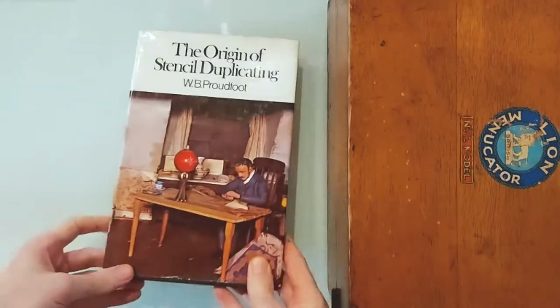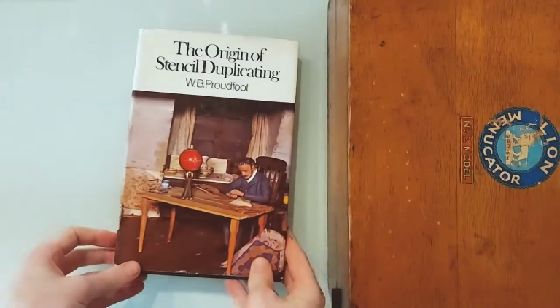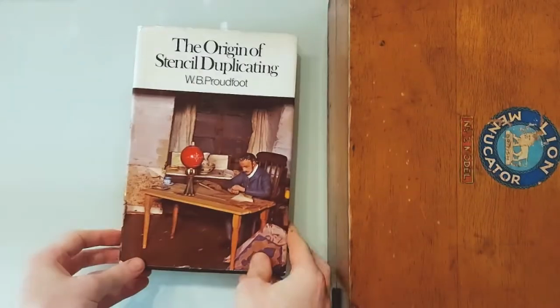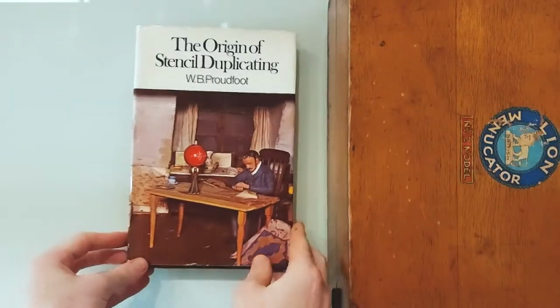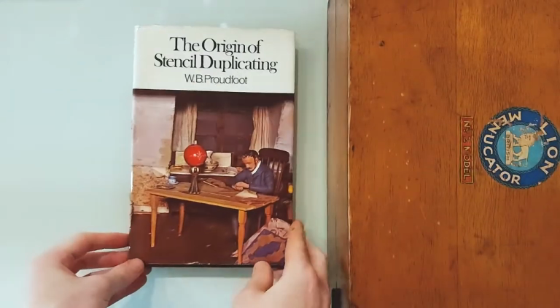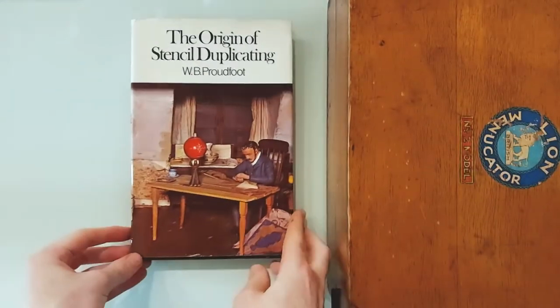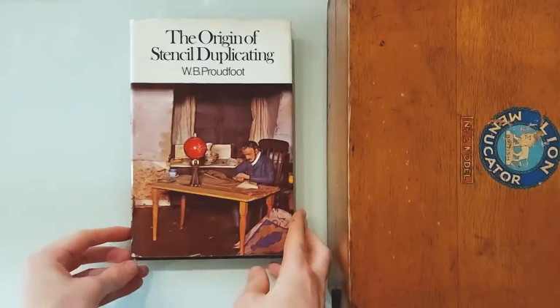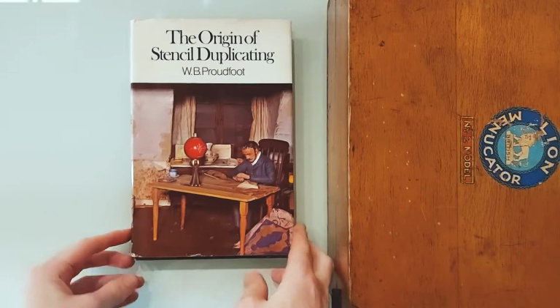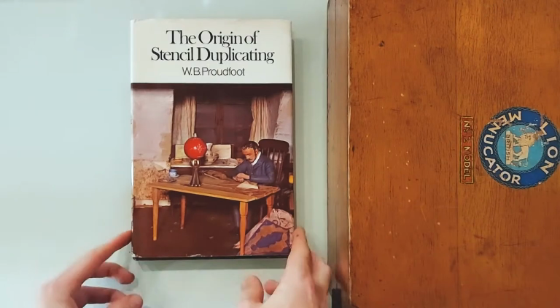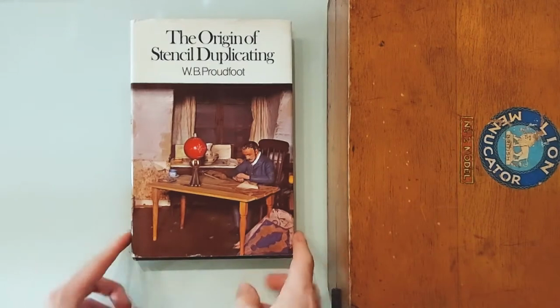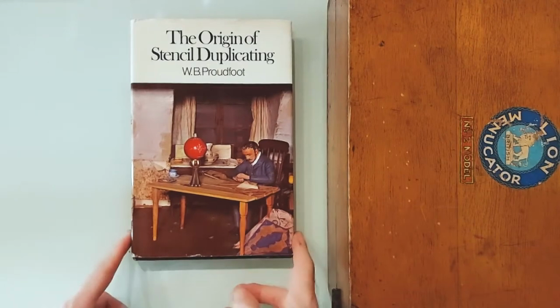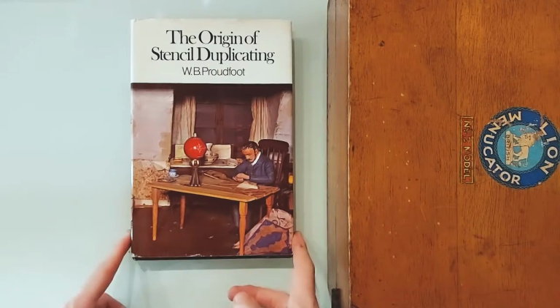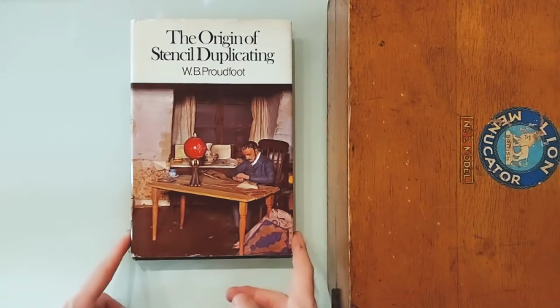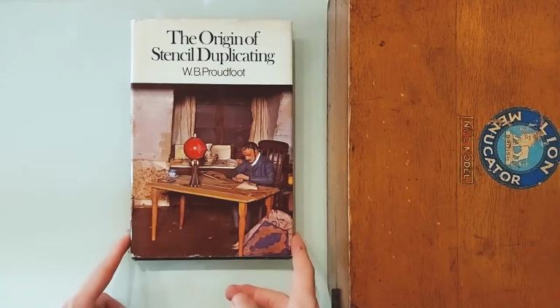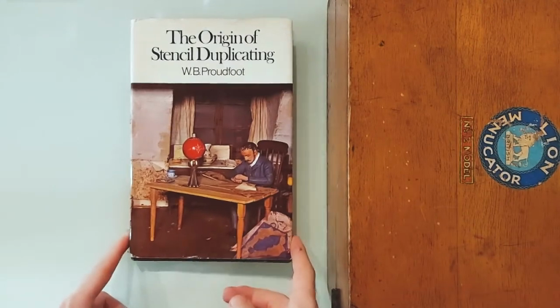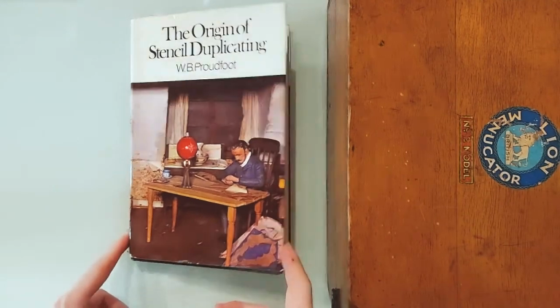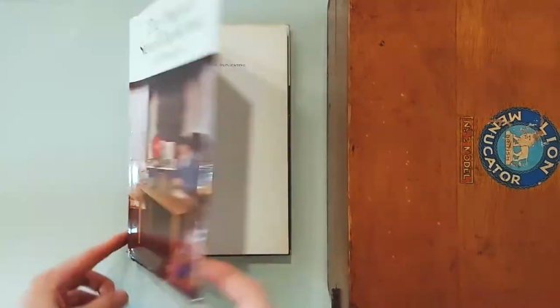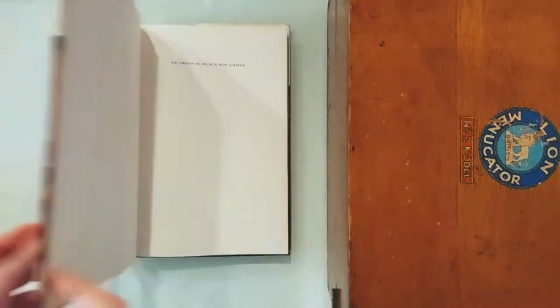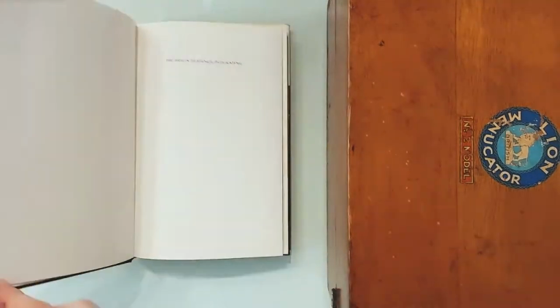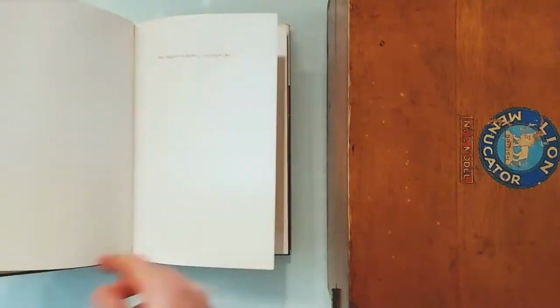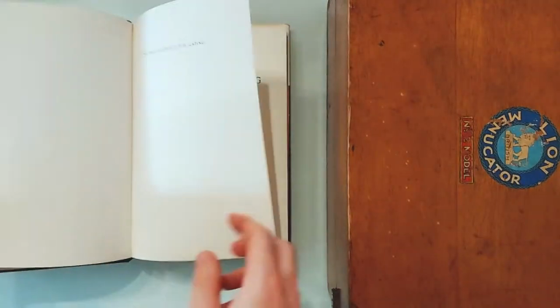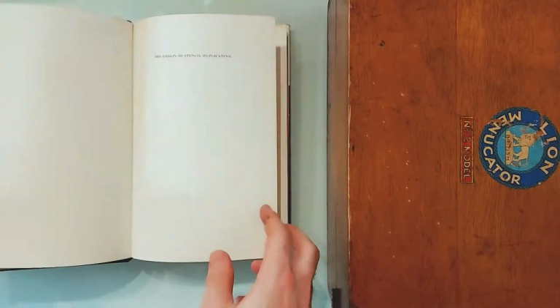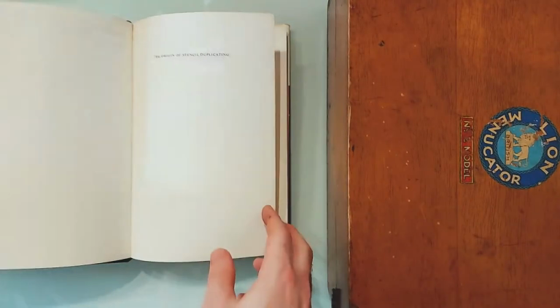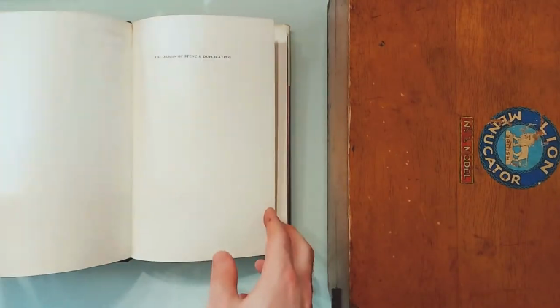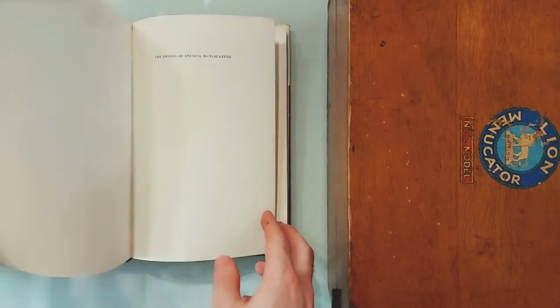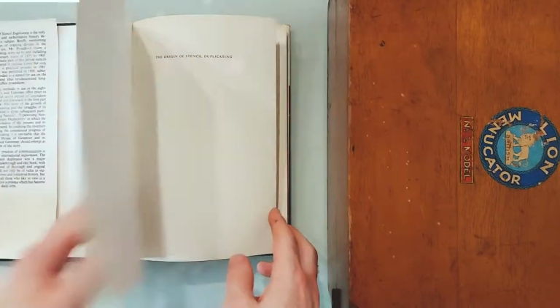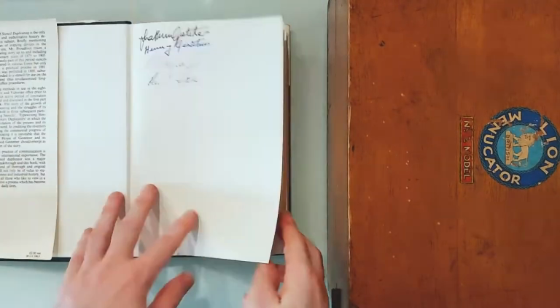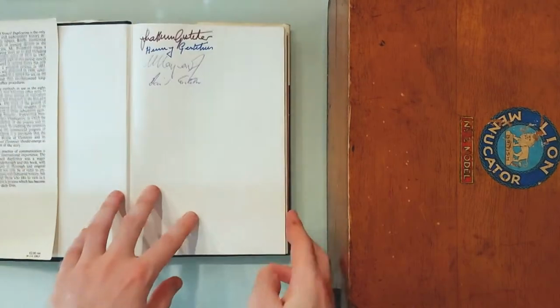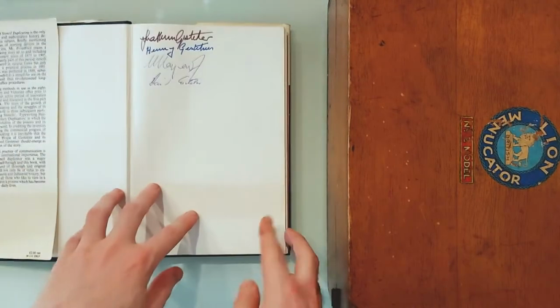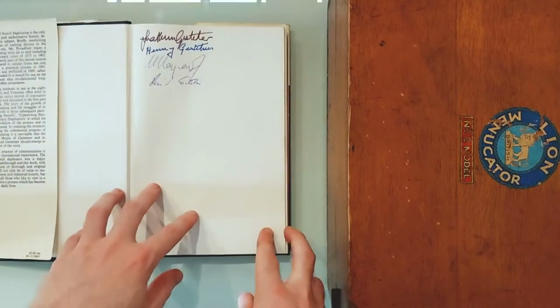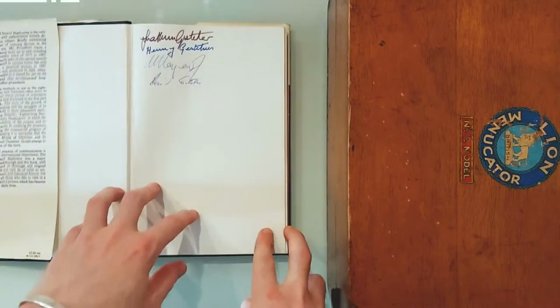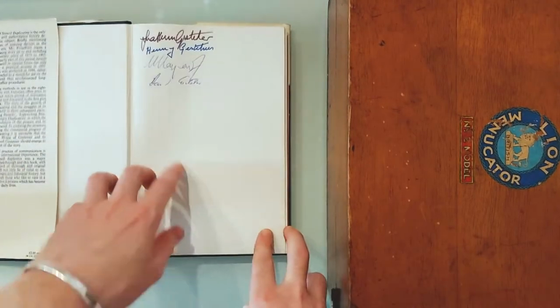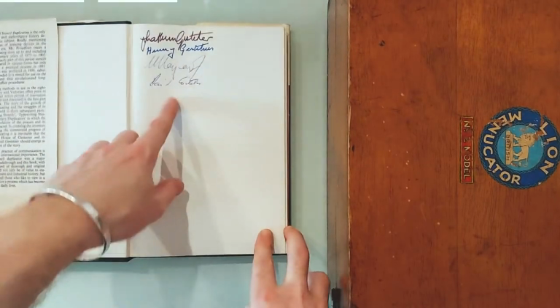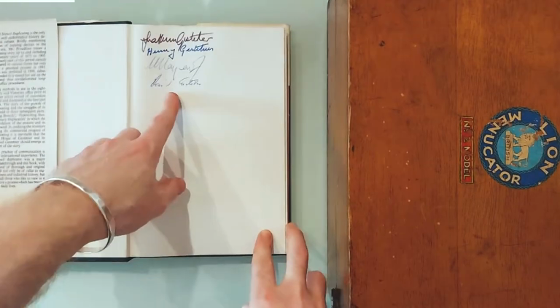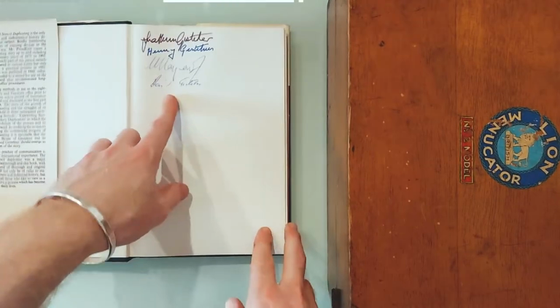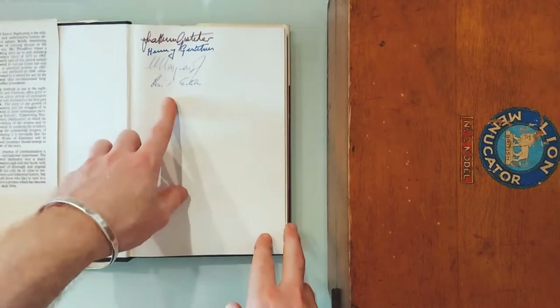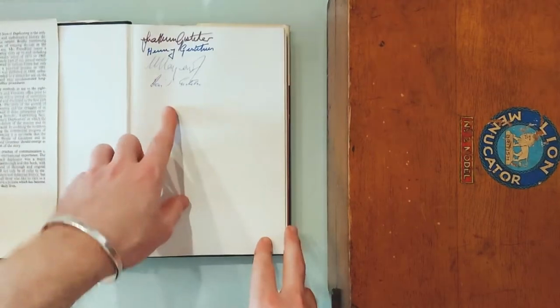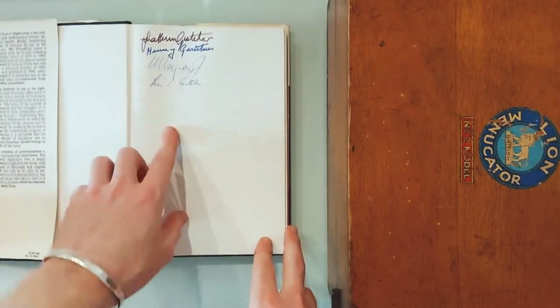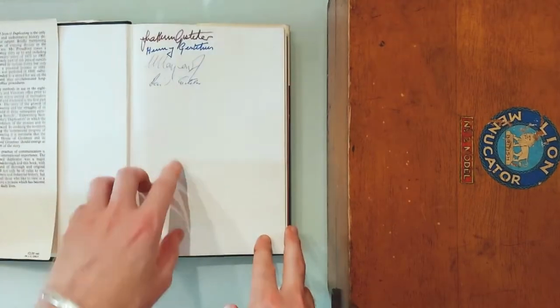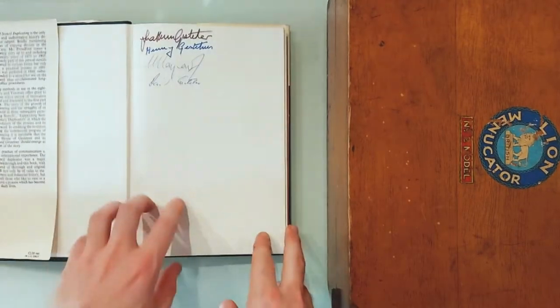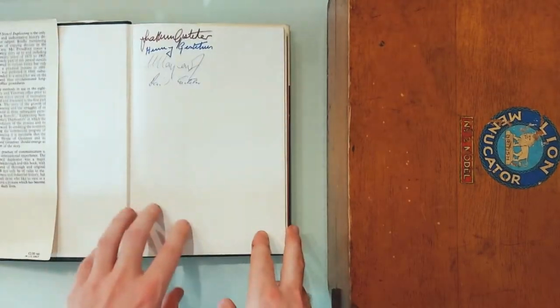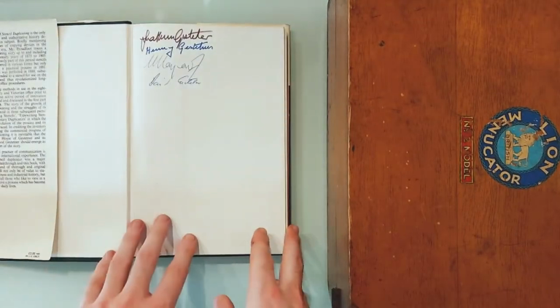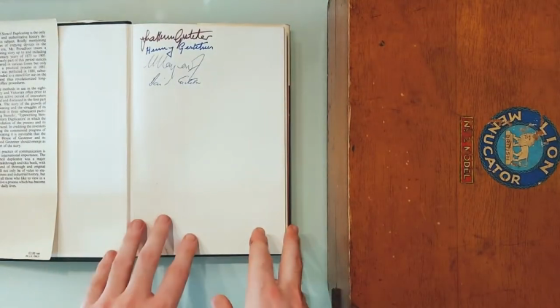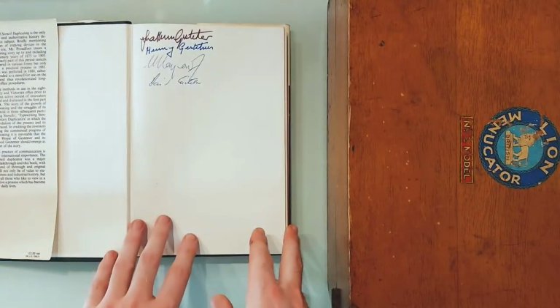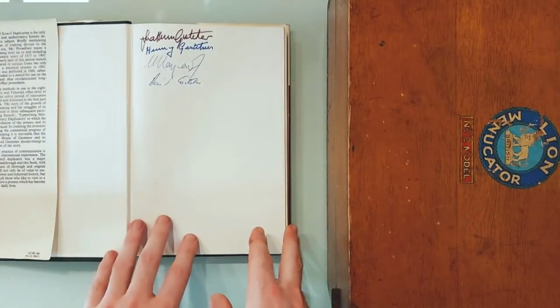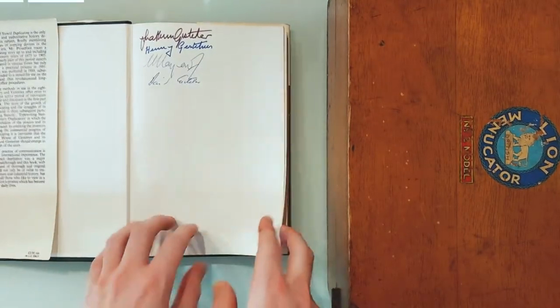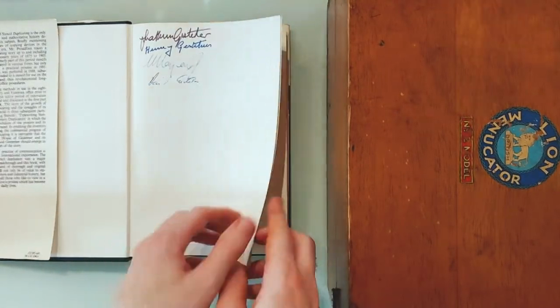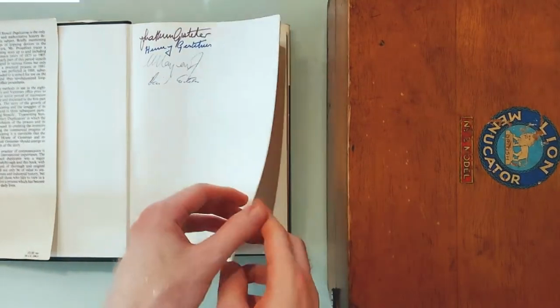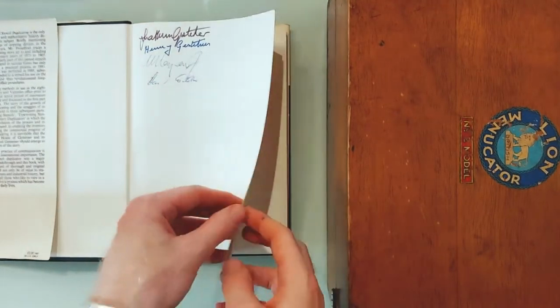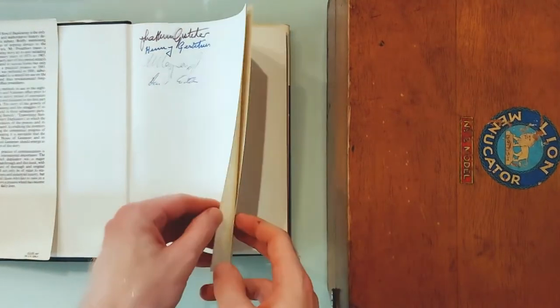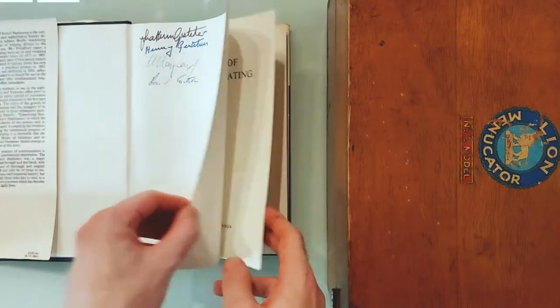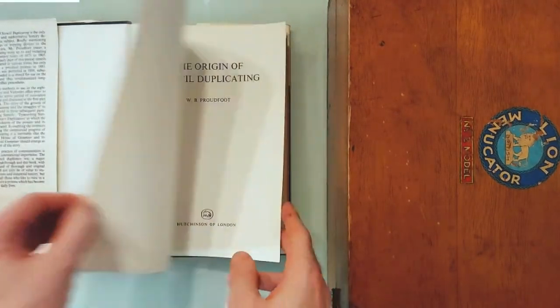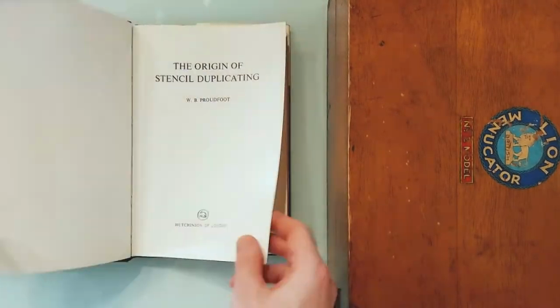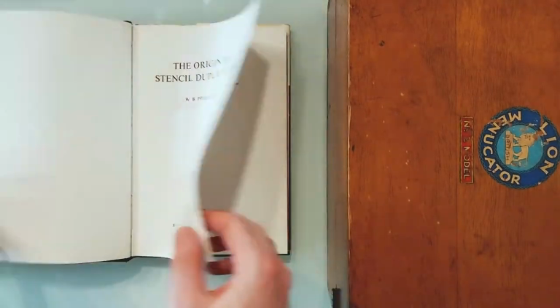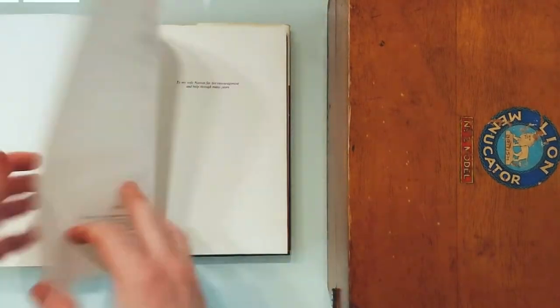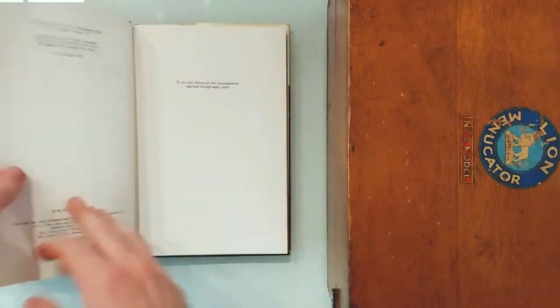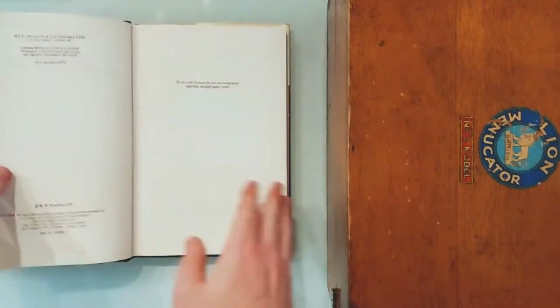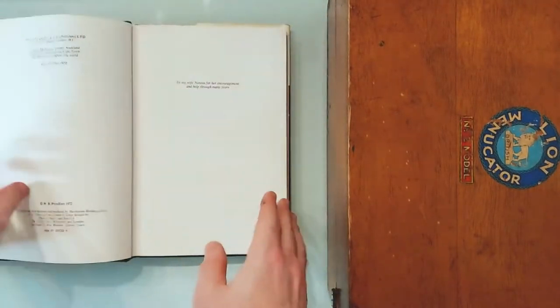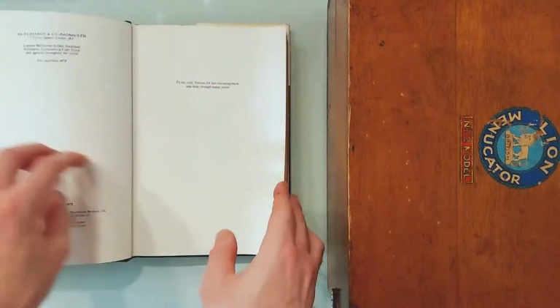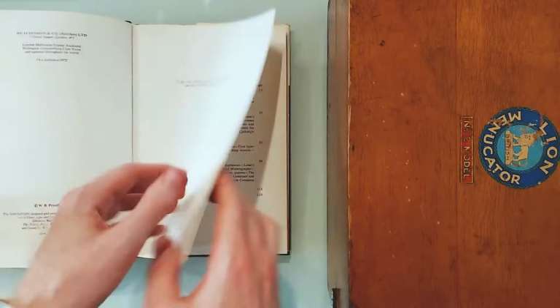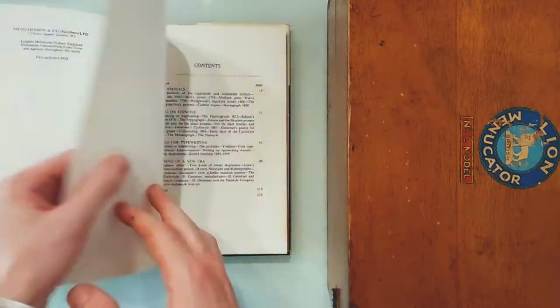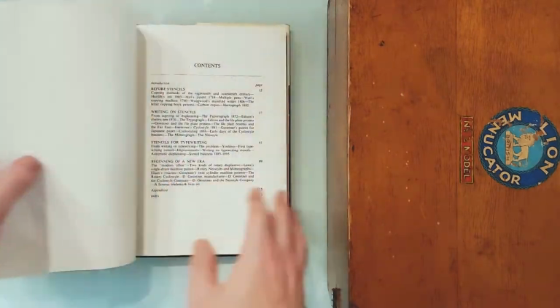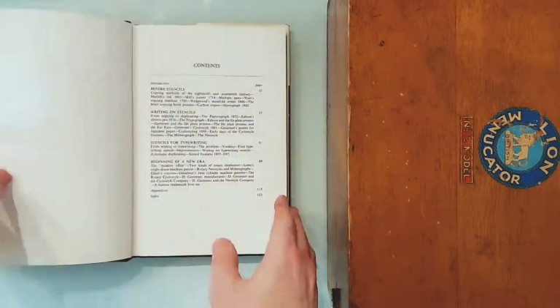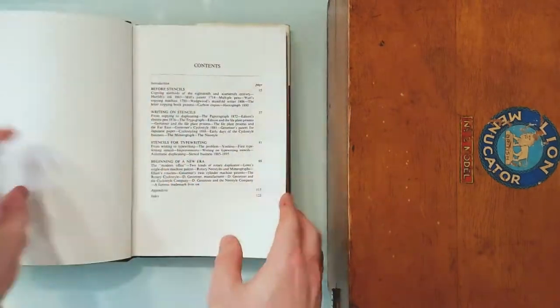I did loads of research on these things, but the main source of research was this book right here.